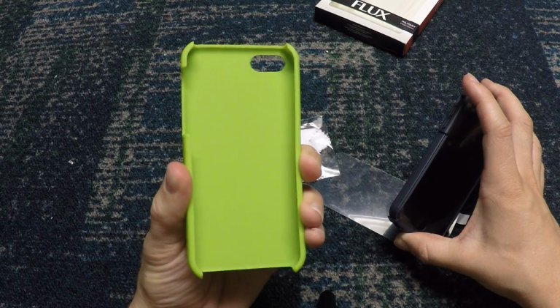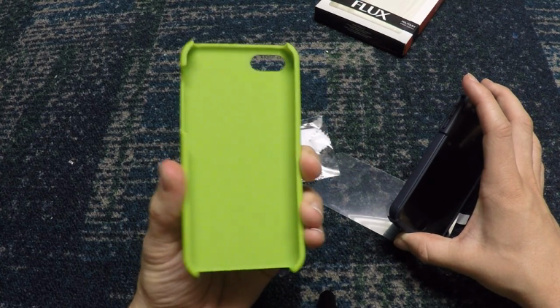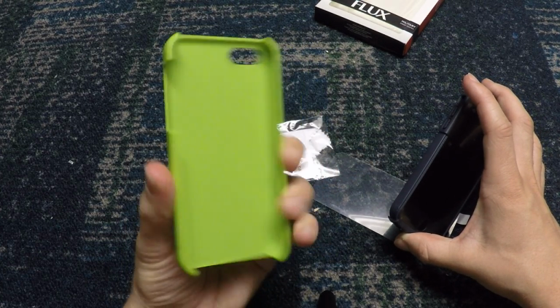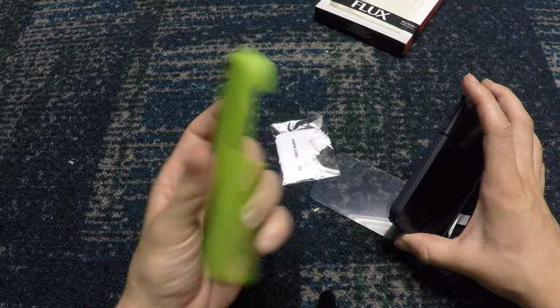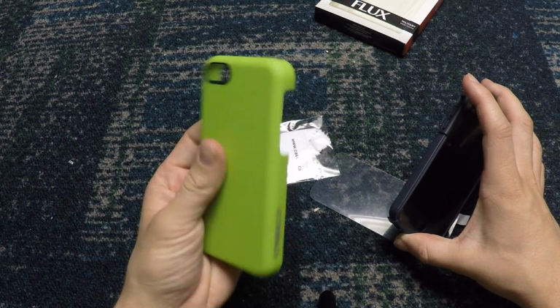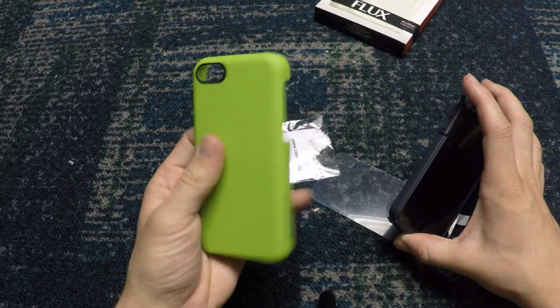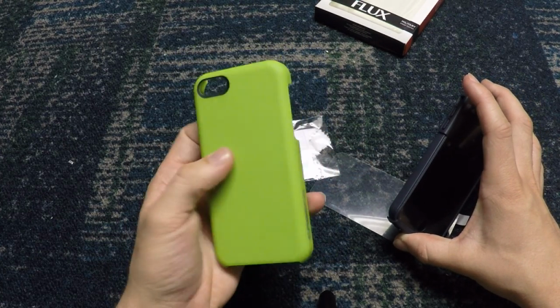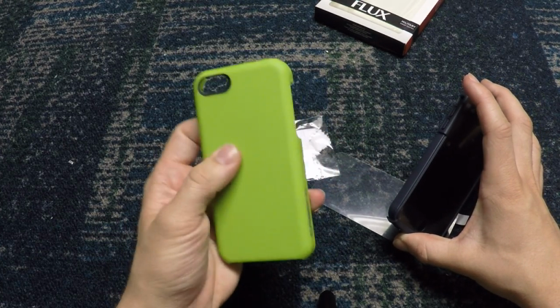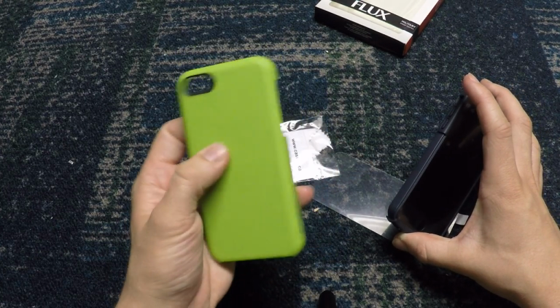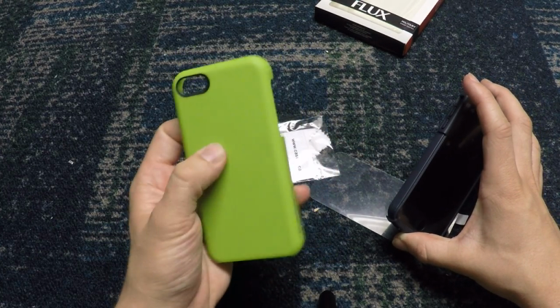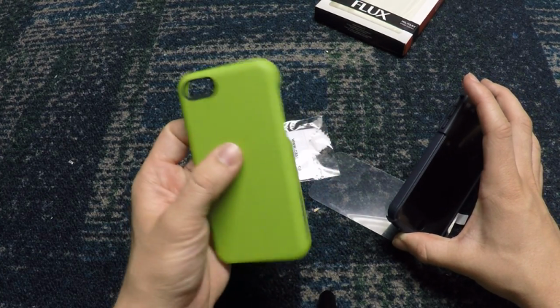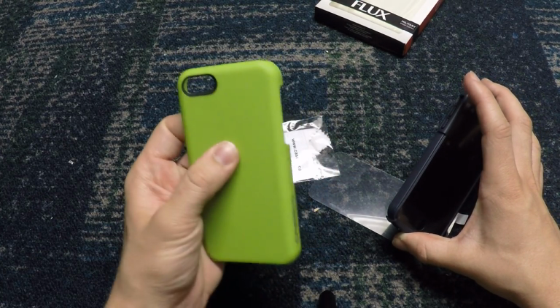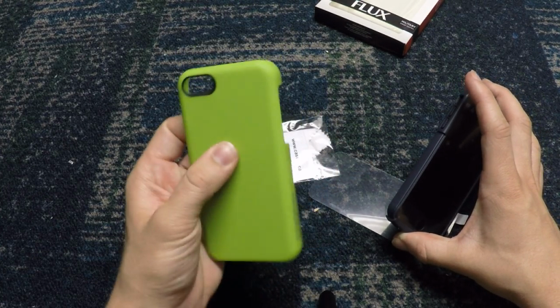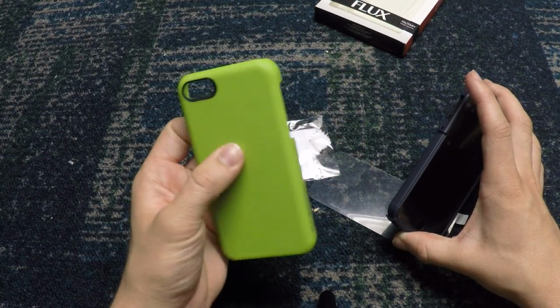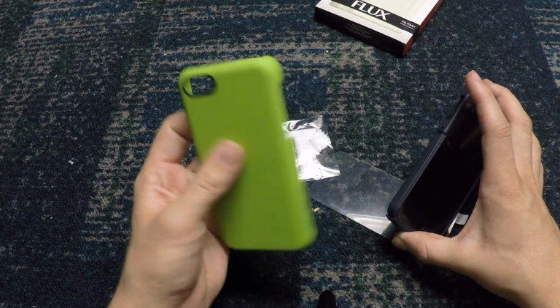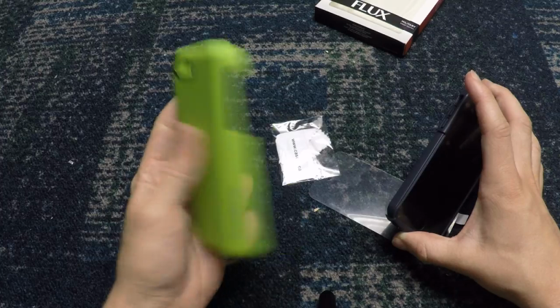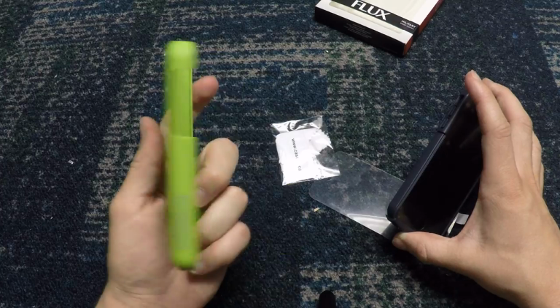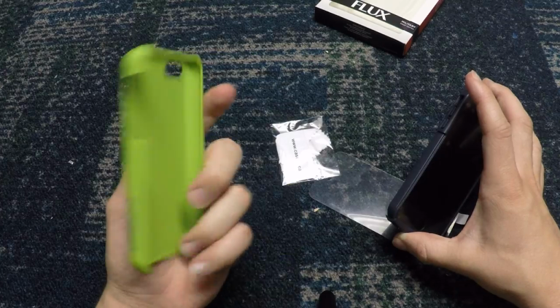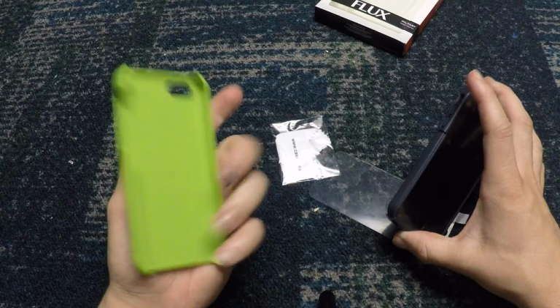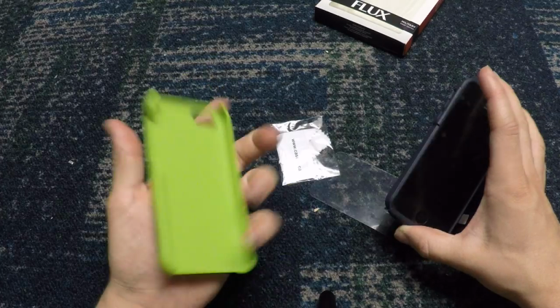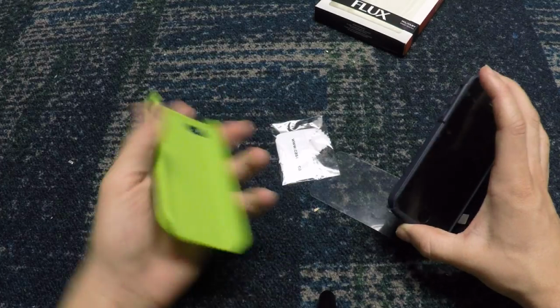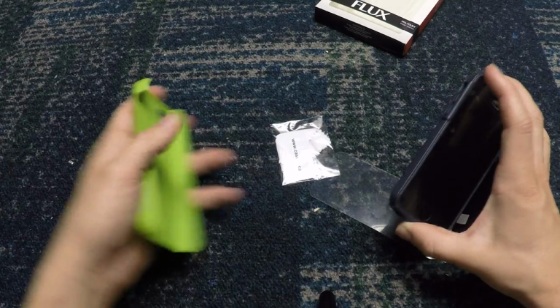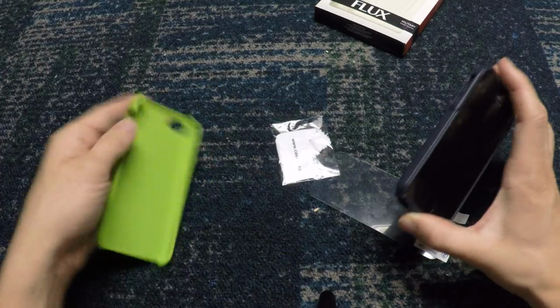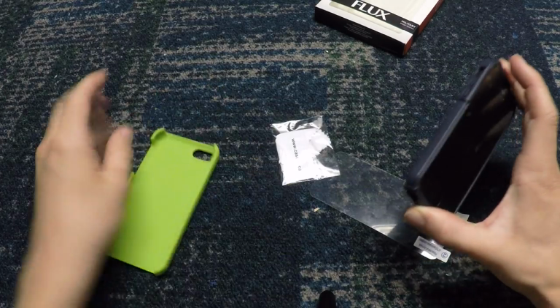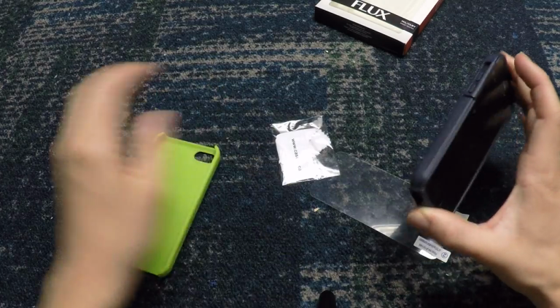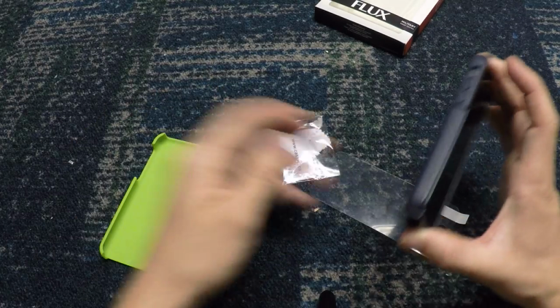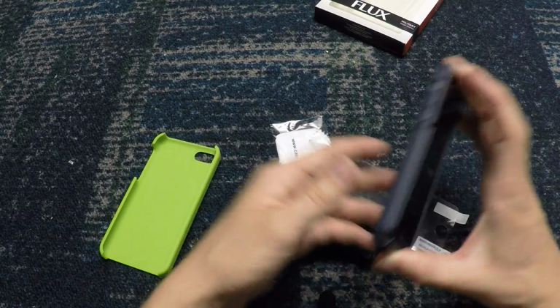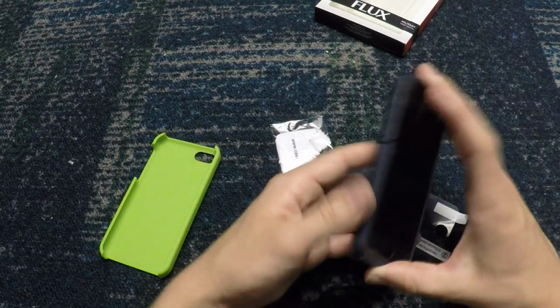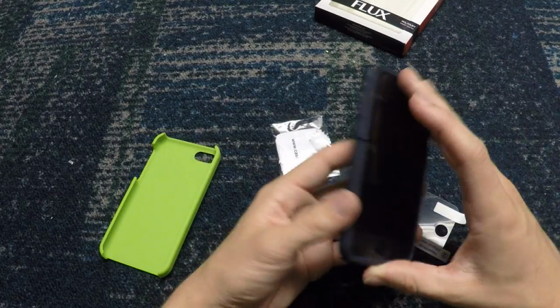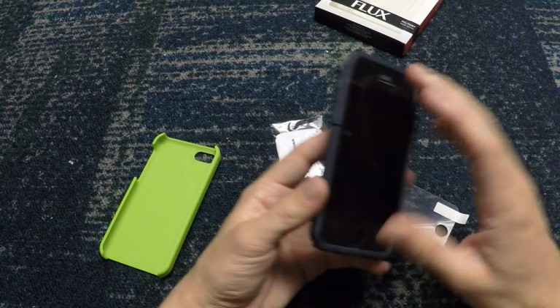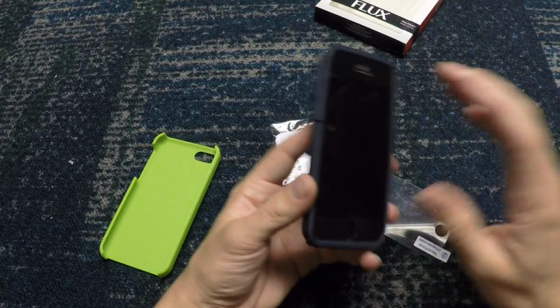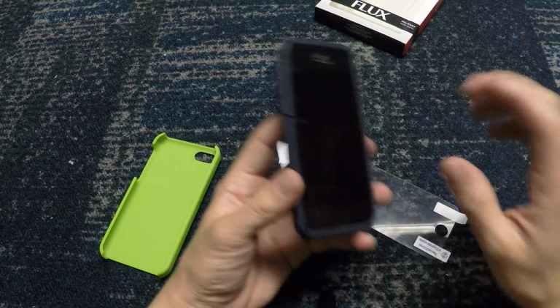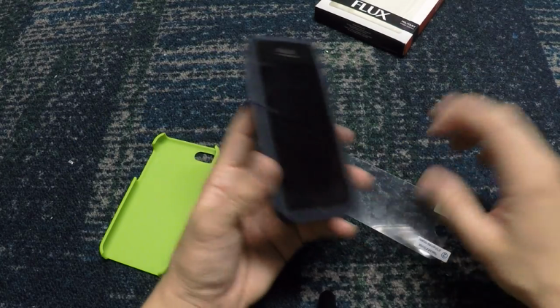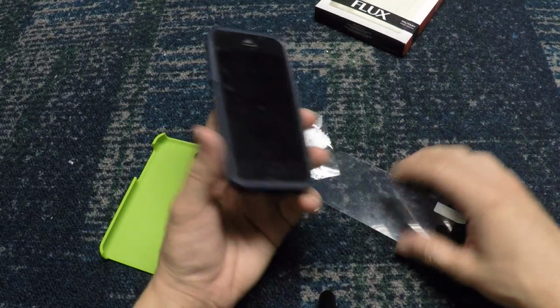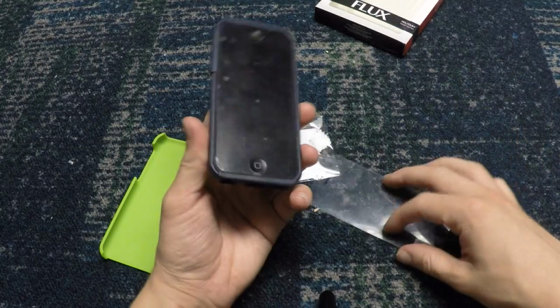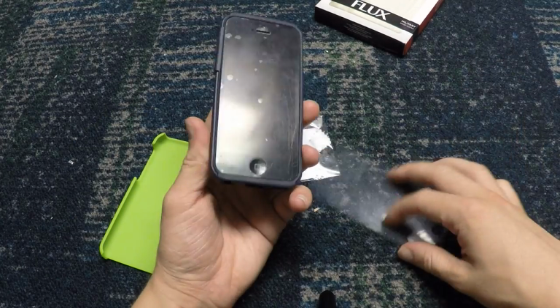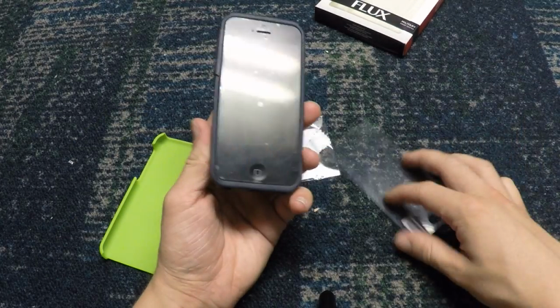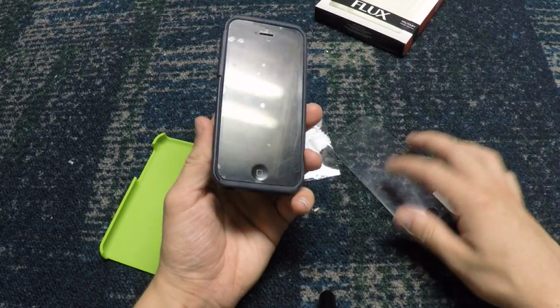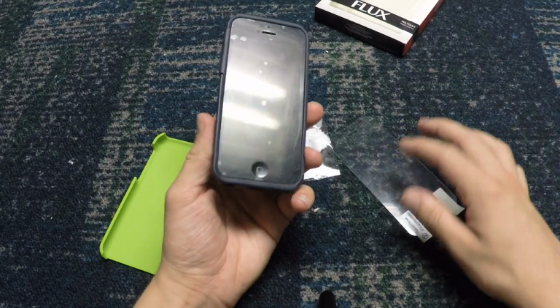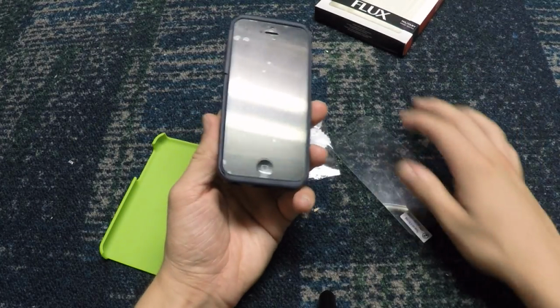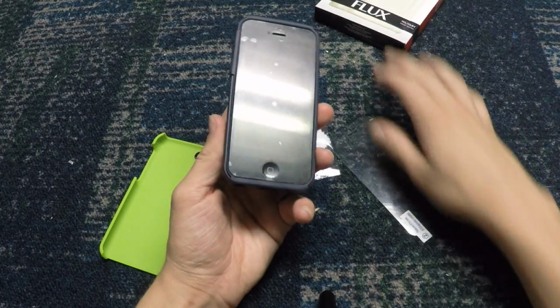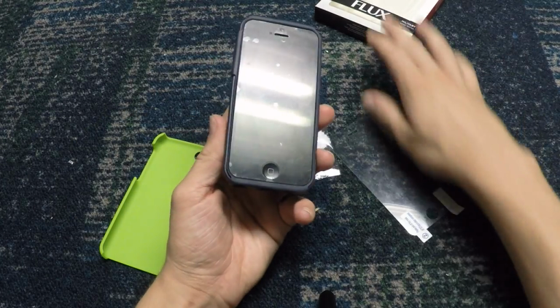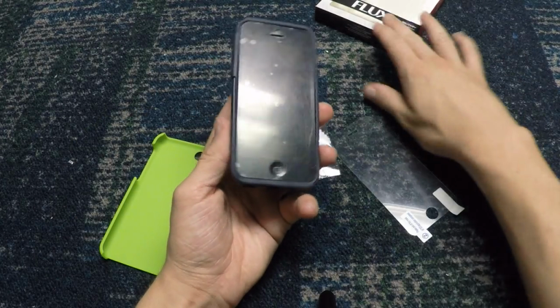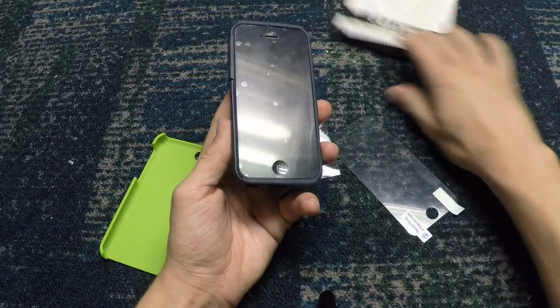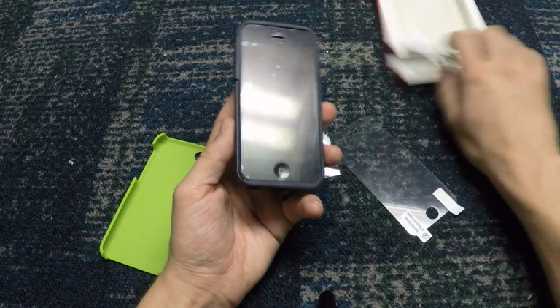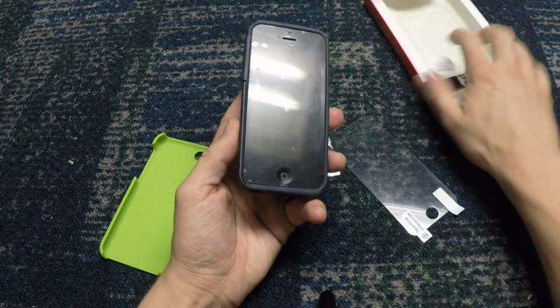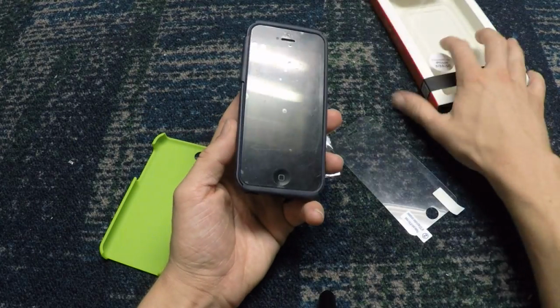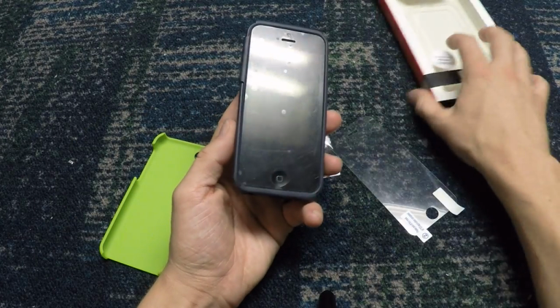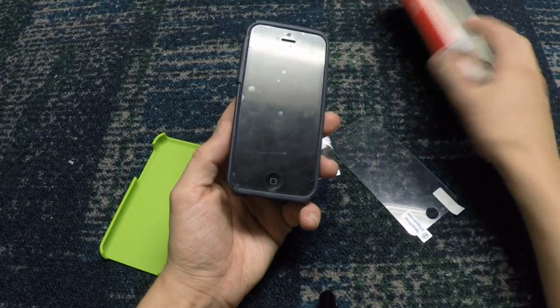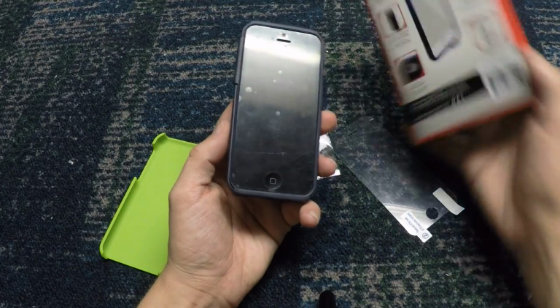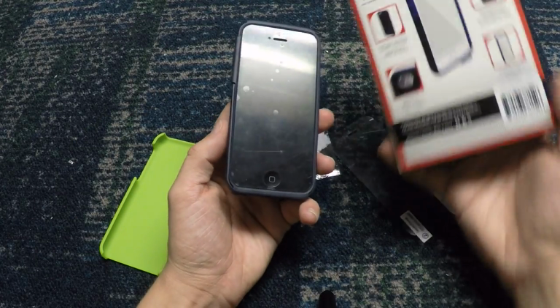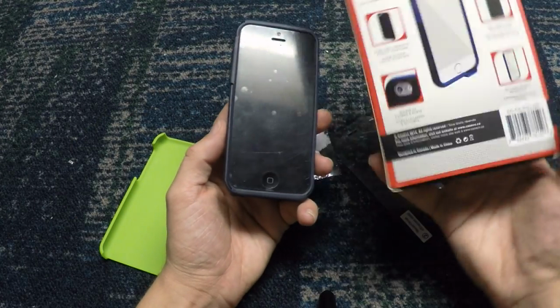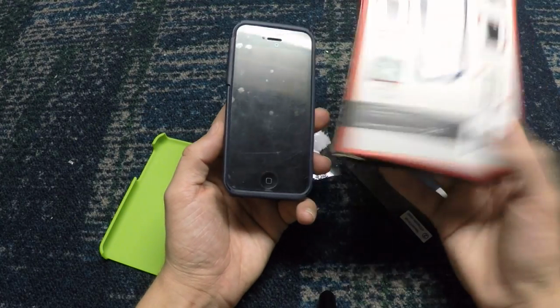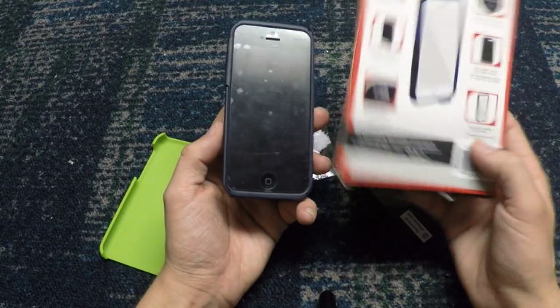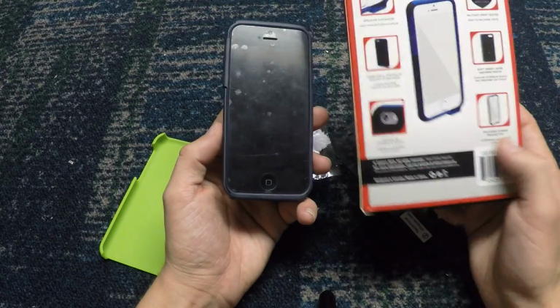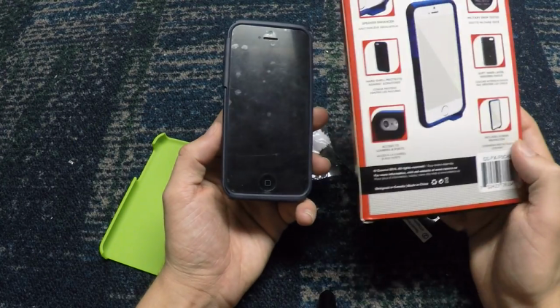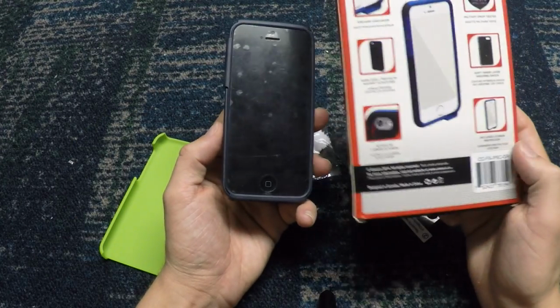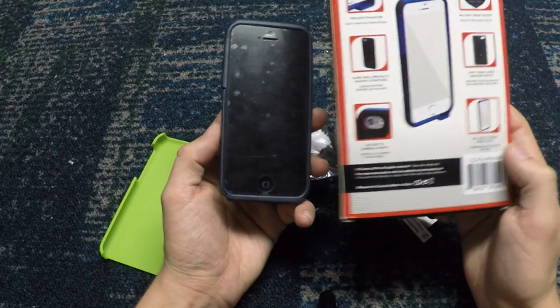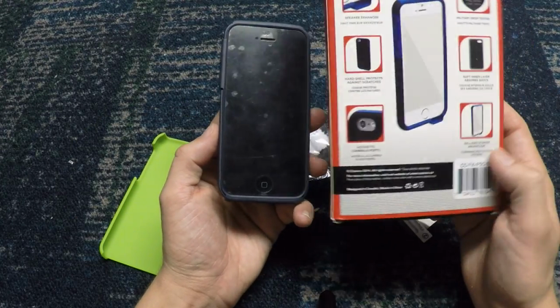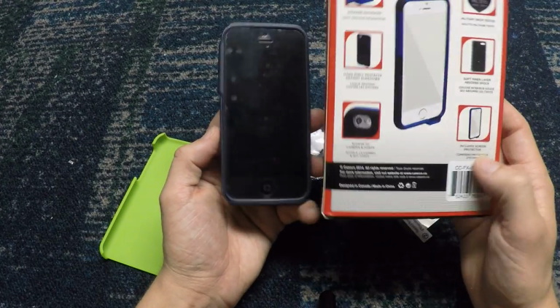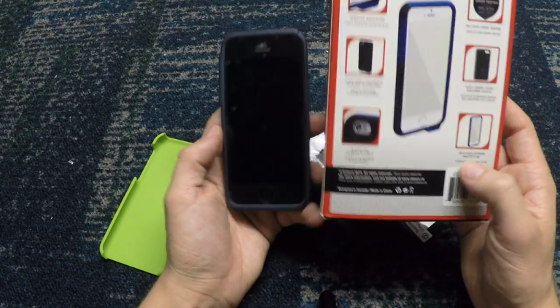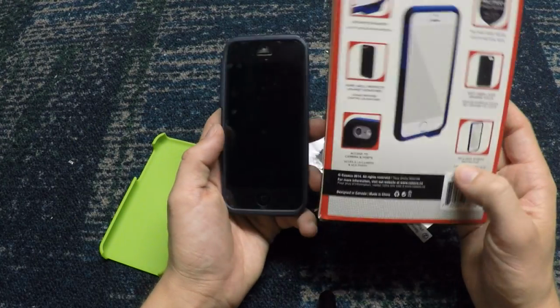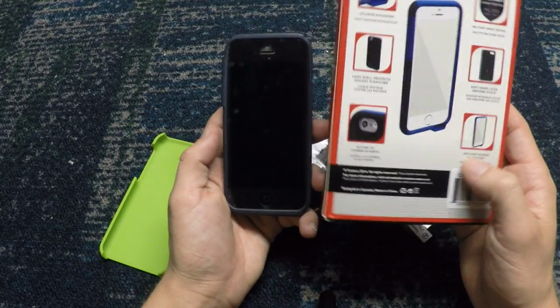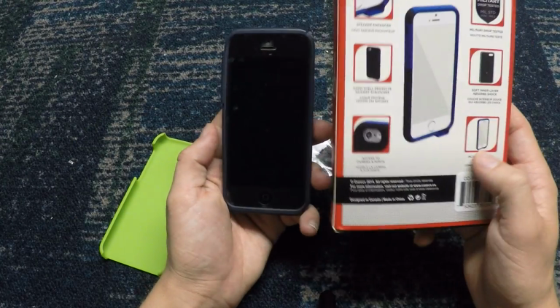It will not break. It's very high quality. This thing actually has a one-year warranty, as with all the Caseco products, which I think is really great.